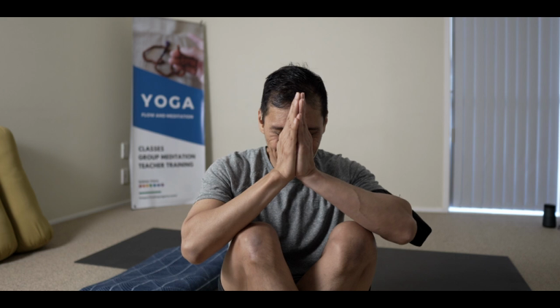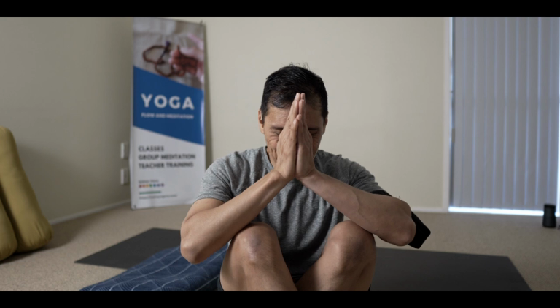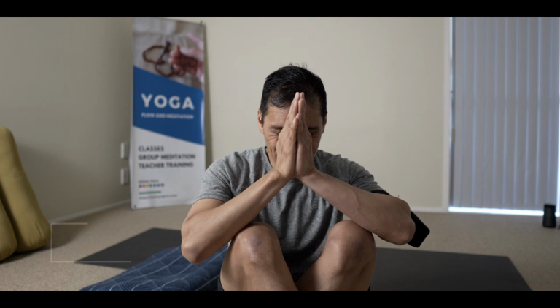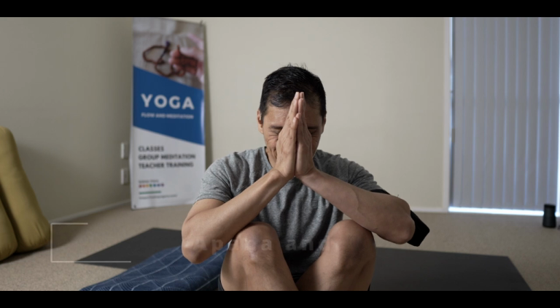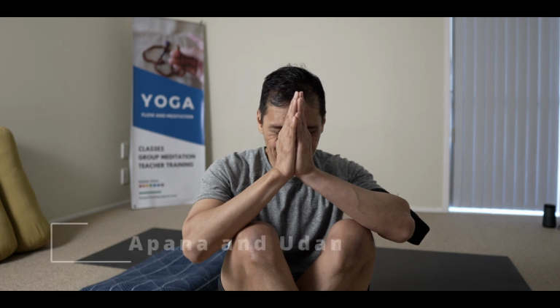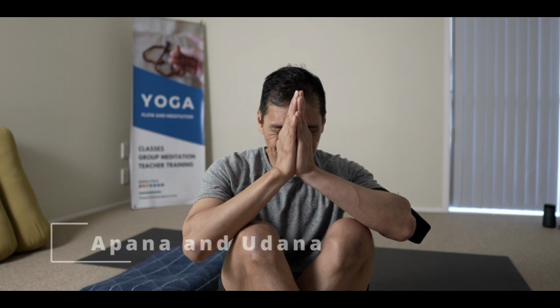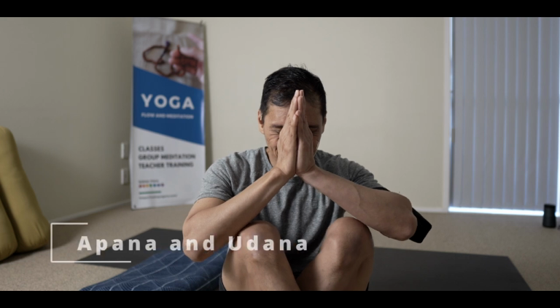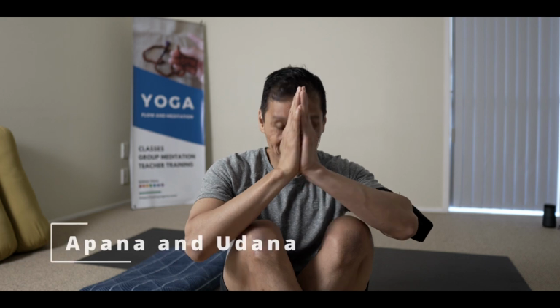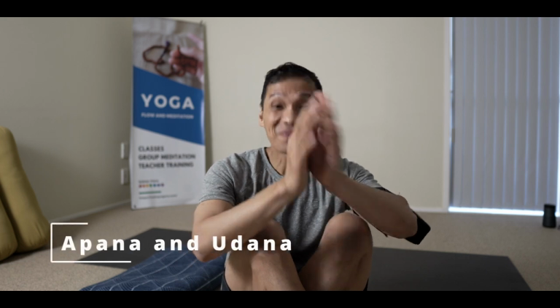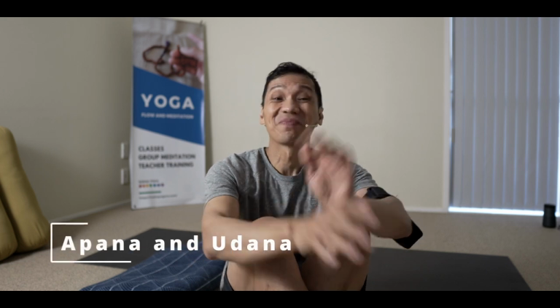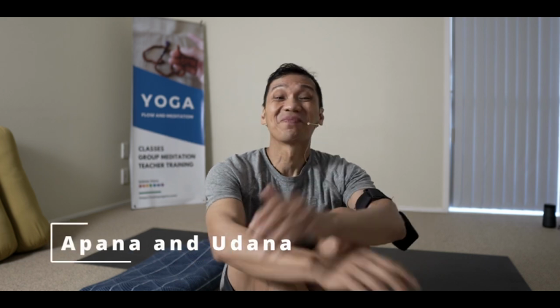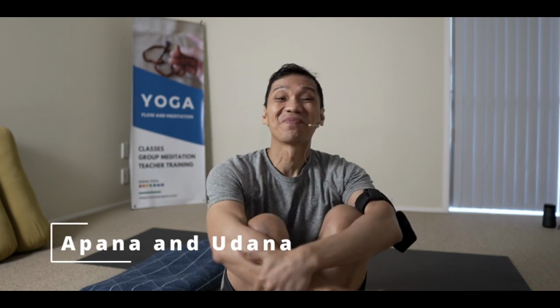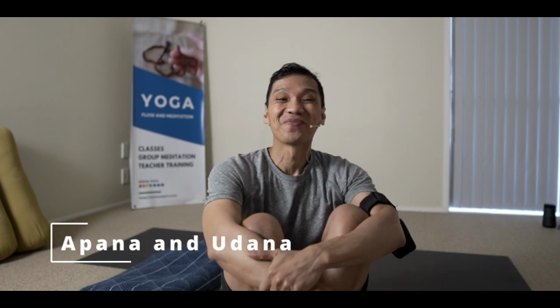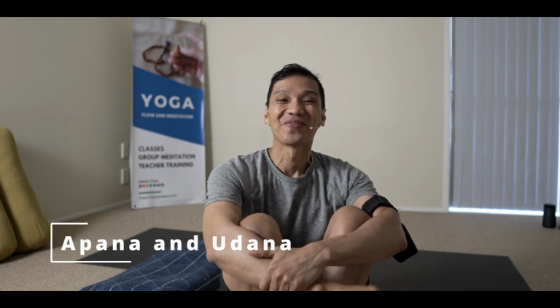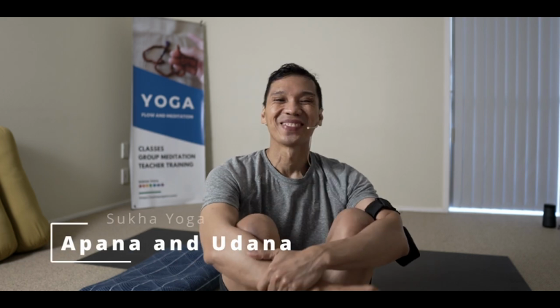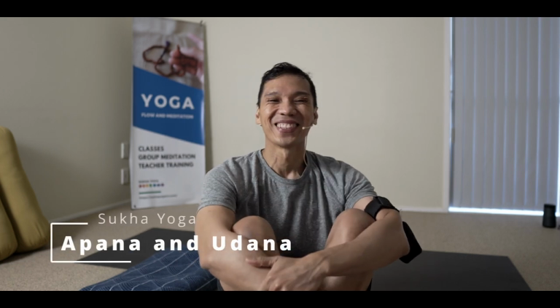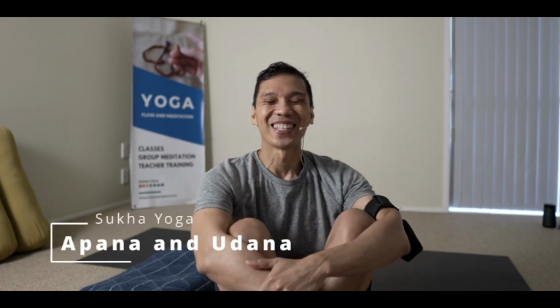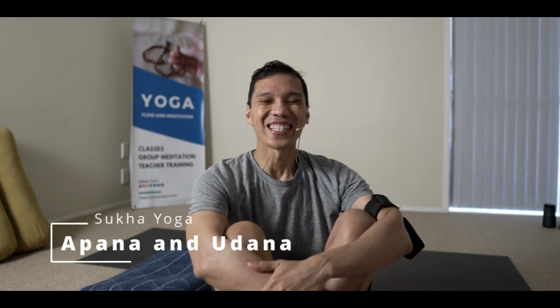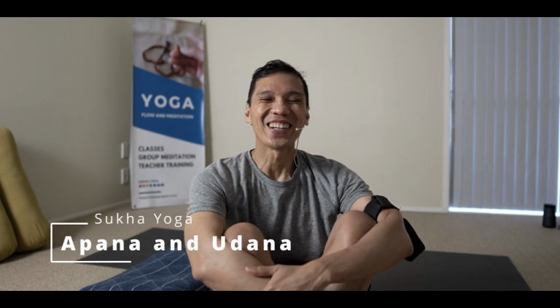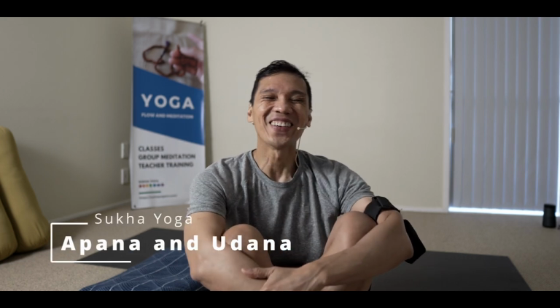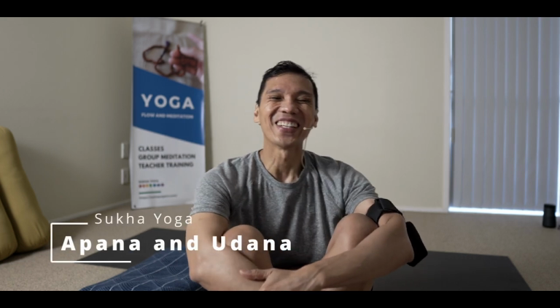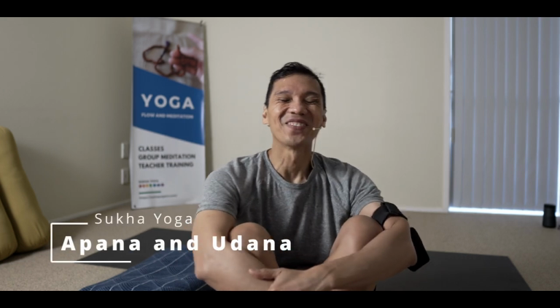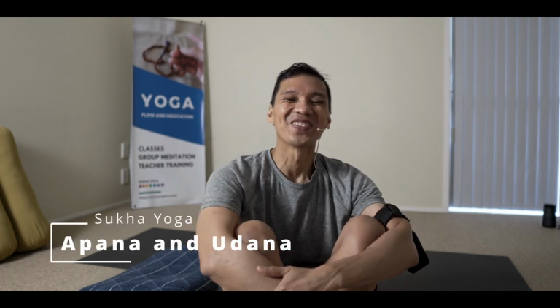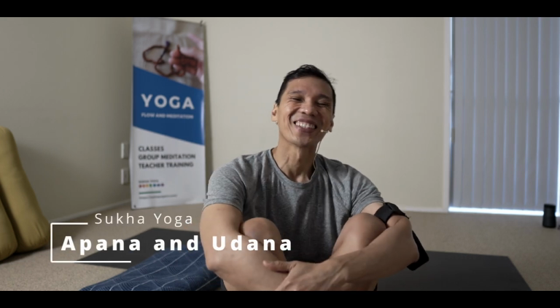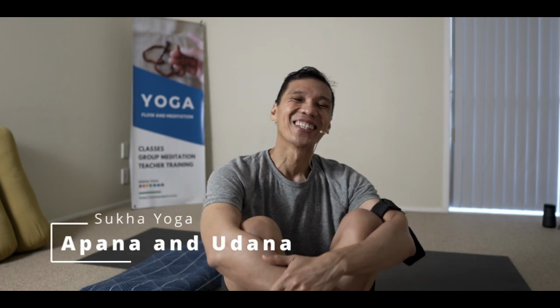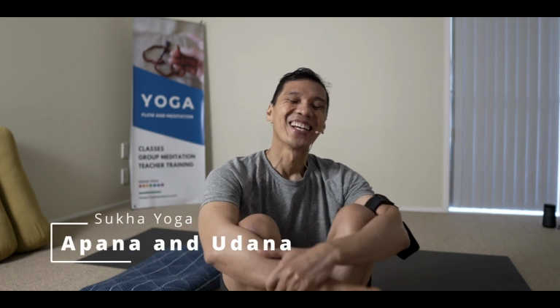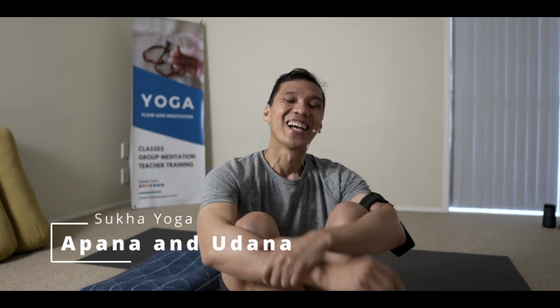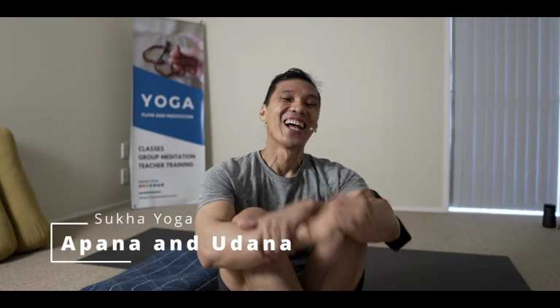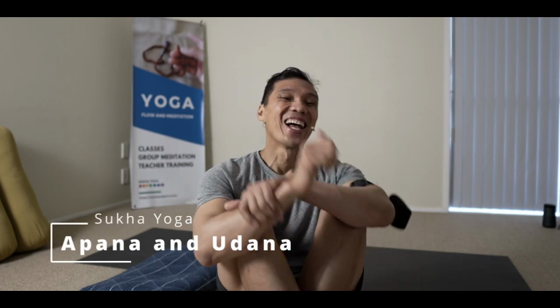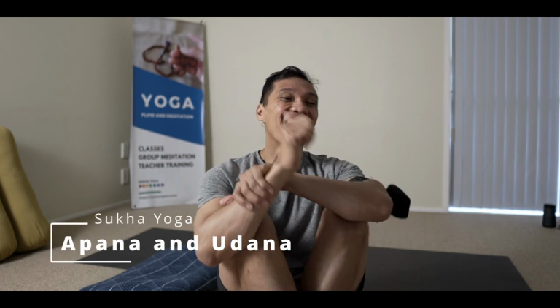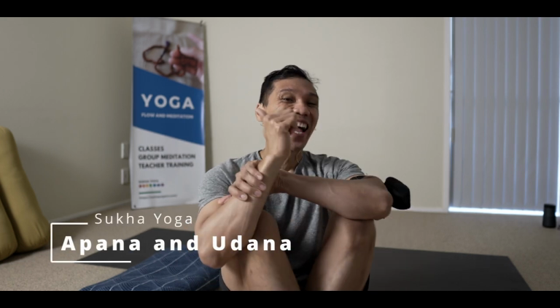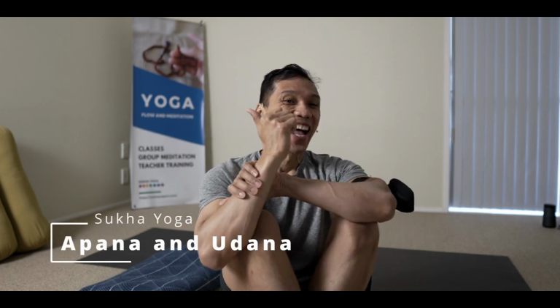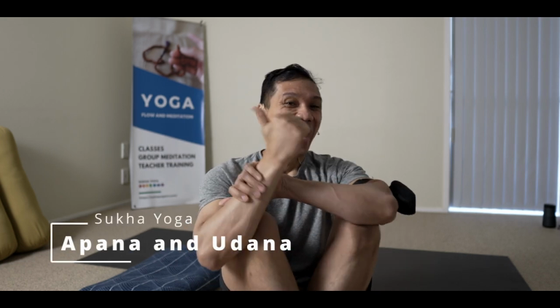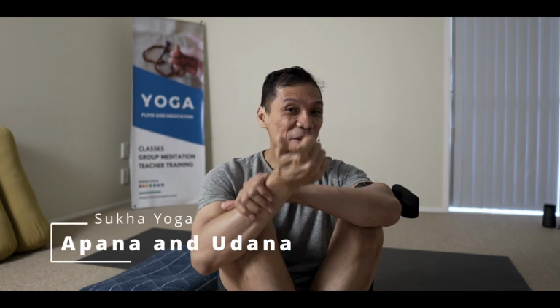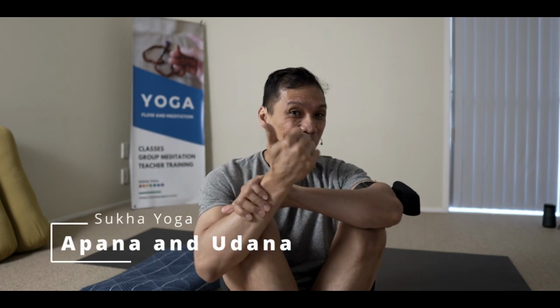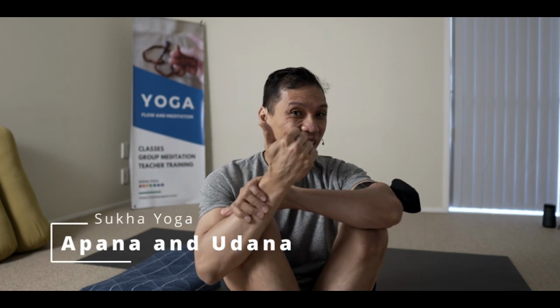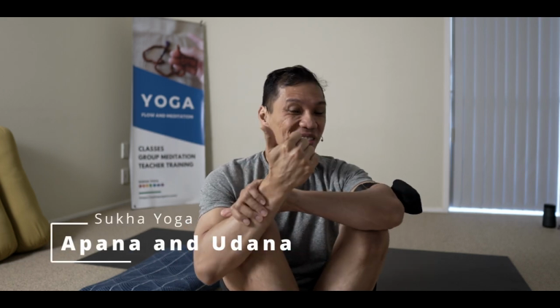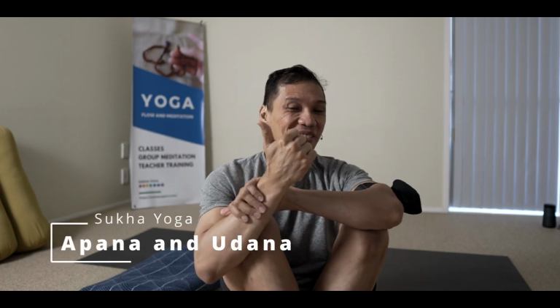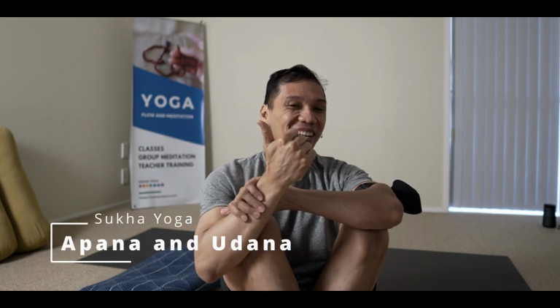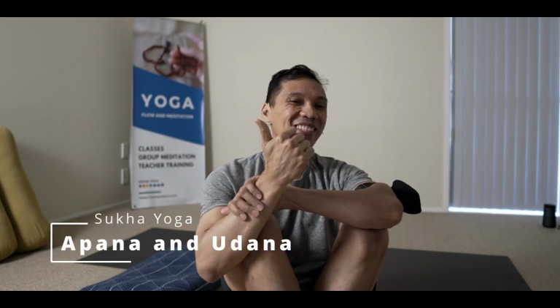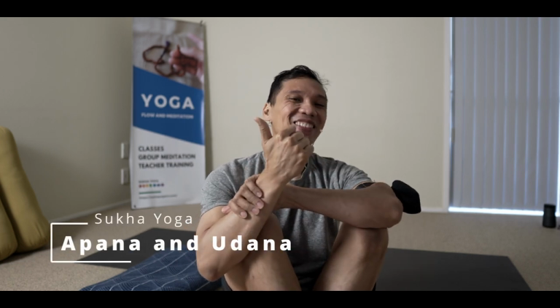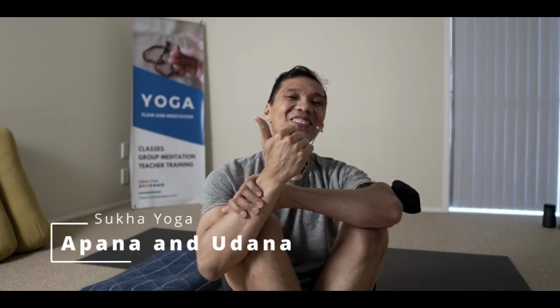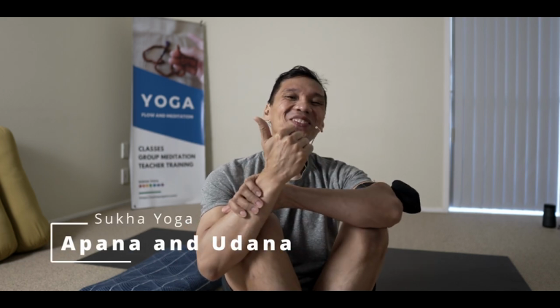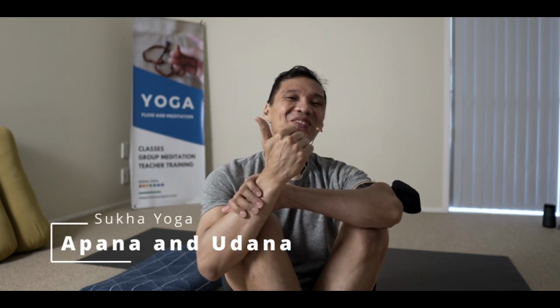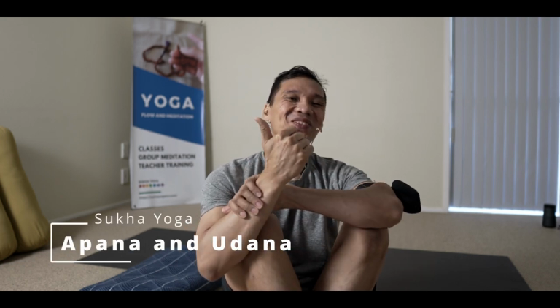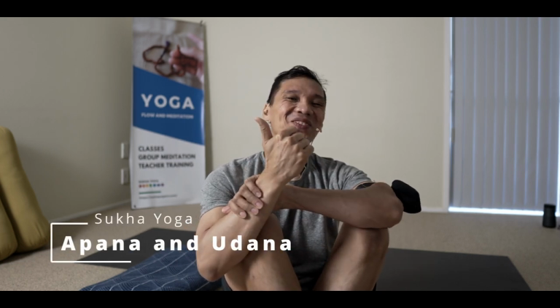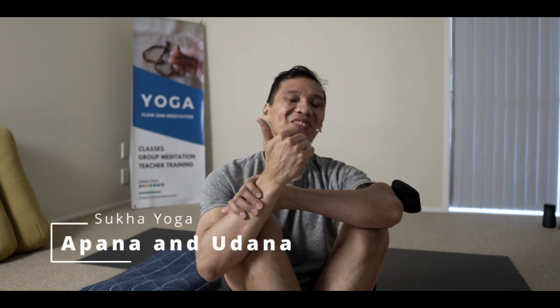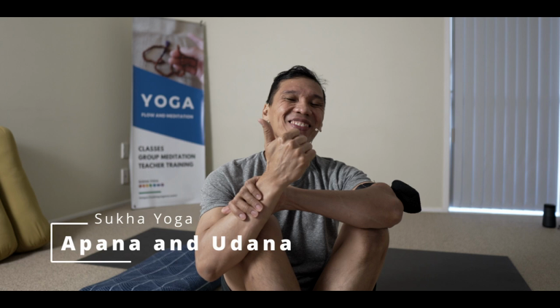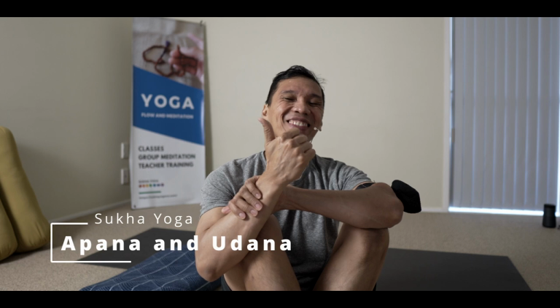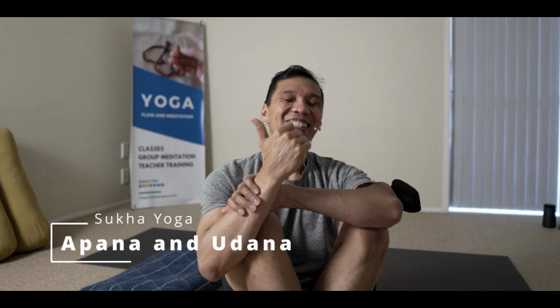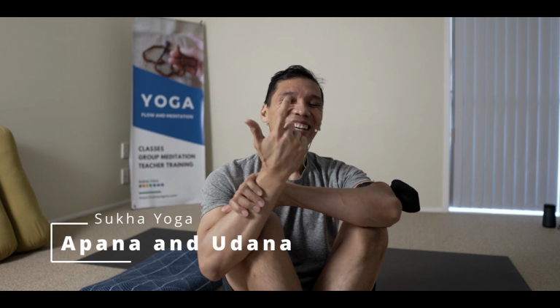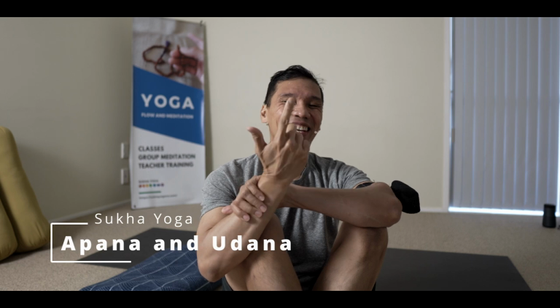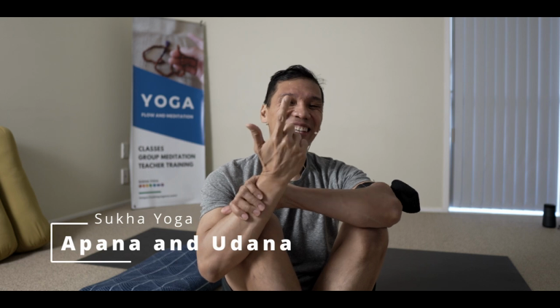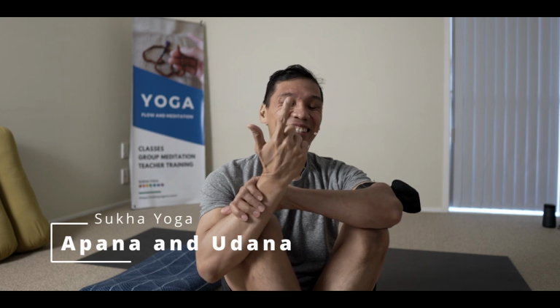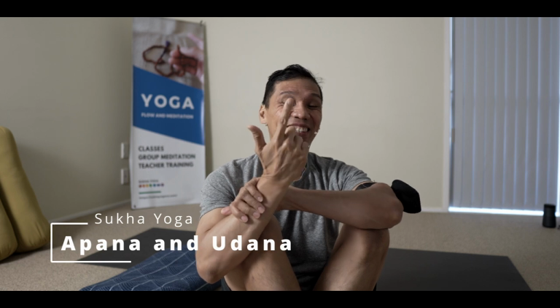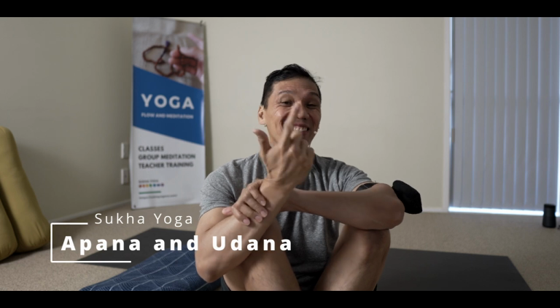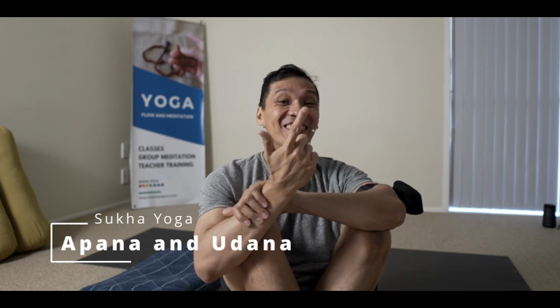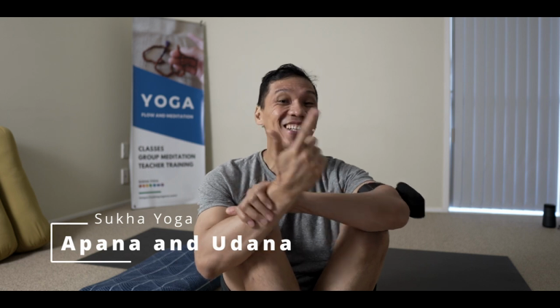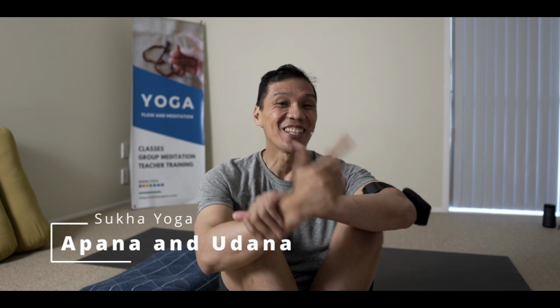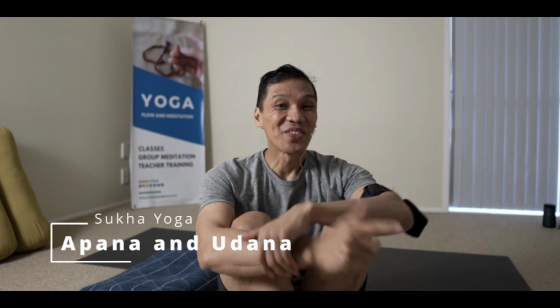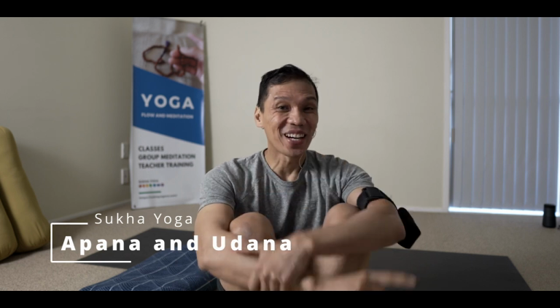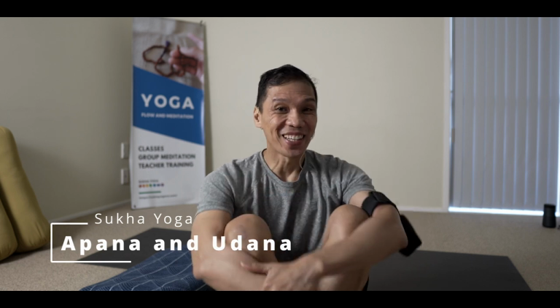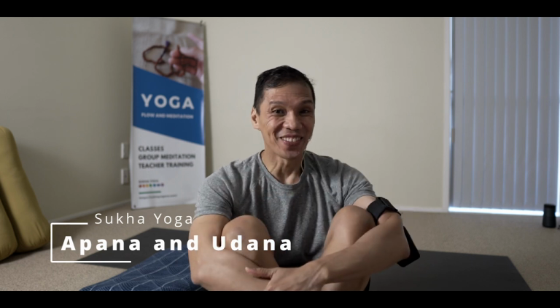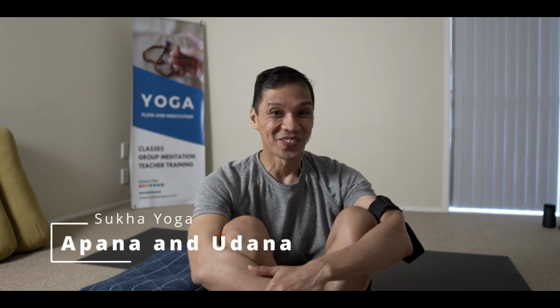Namaste. How's it going? Today we're looking at Apana Vayu and Udana Vayu.